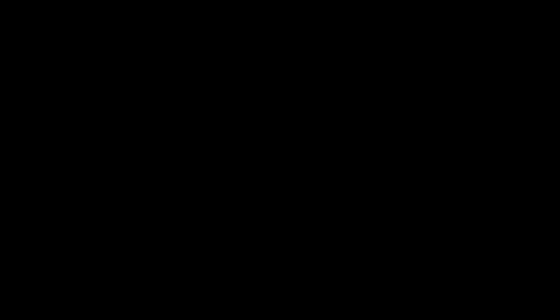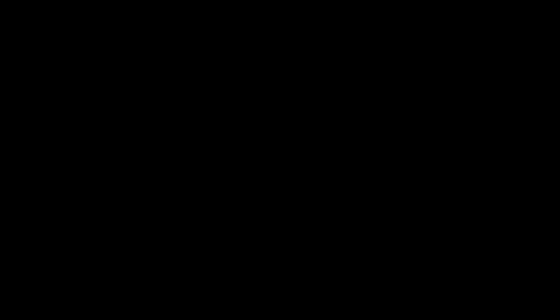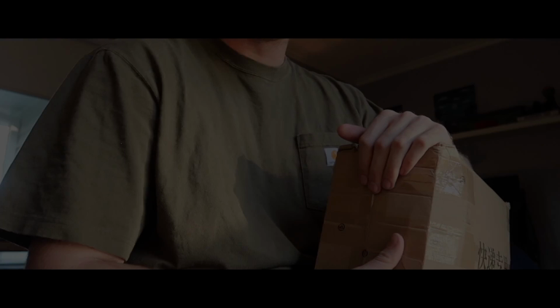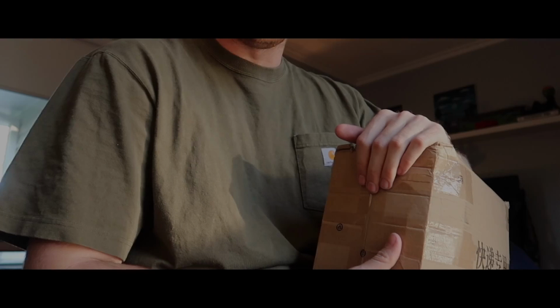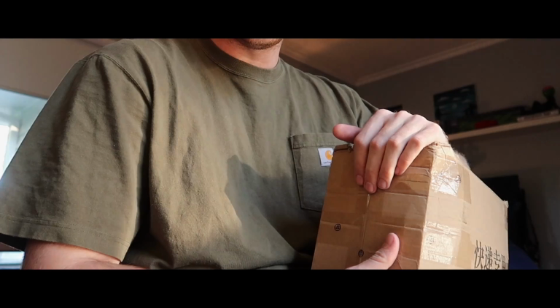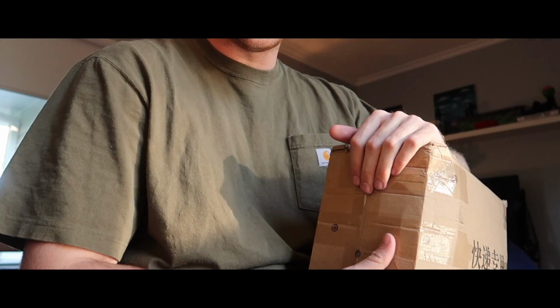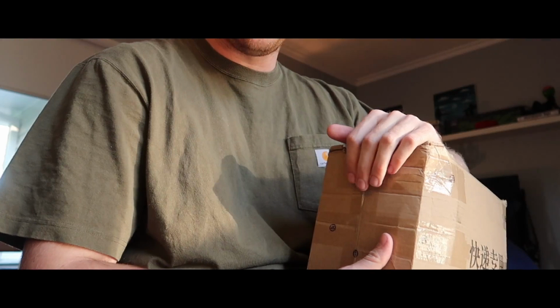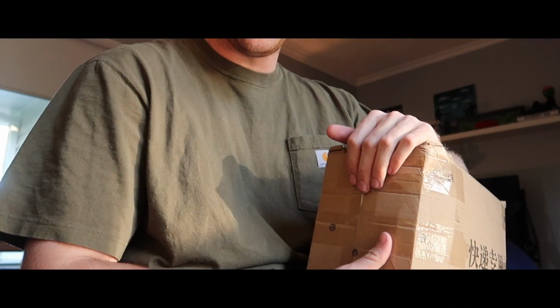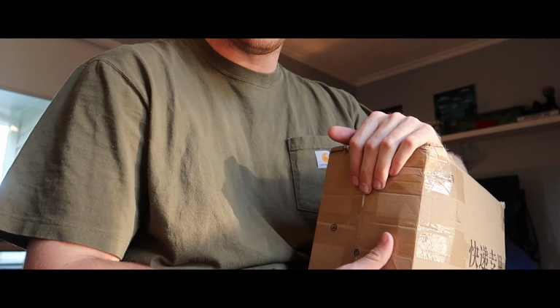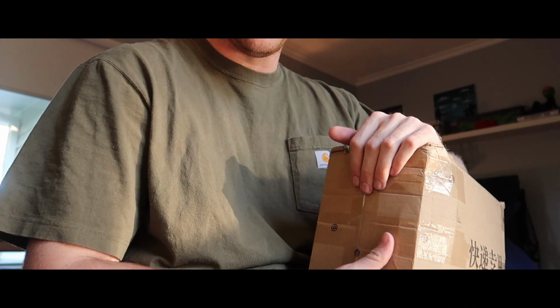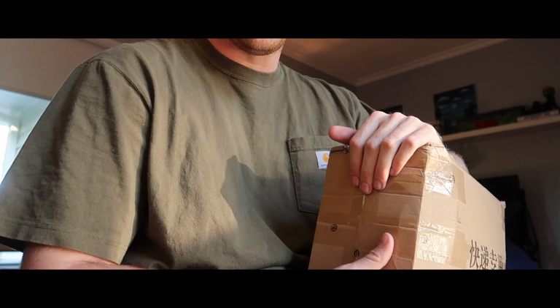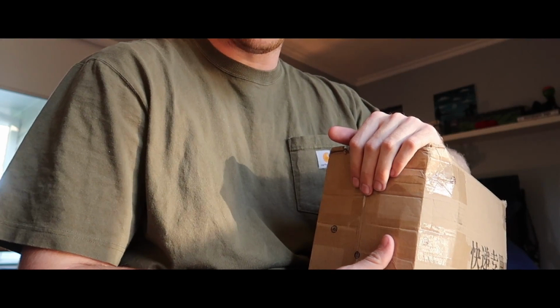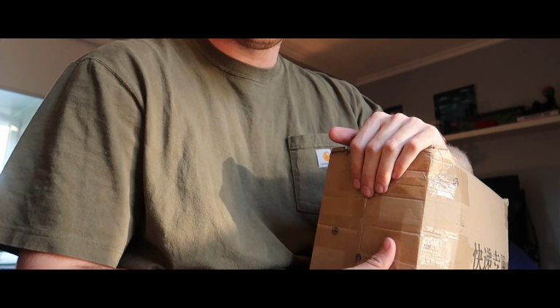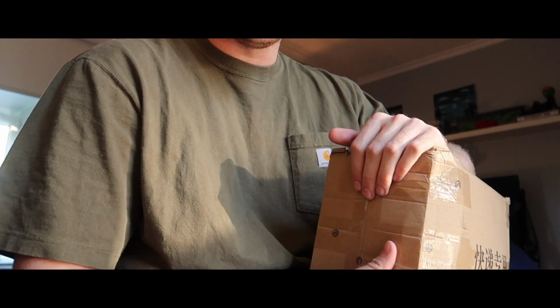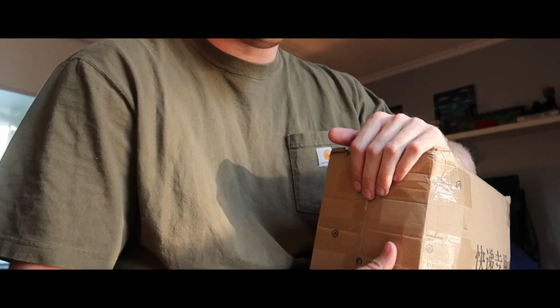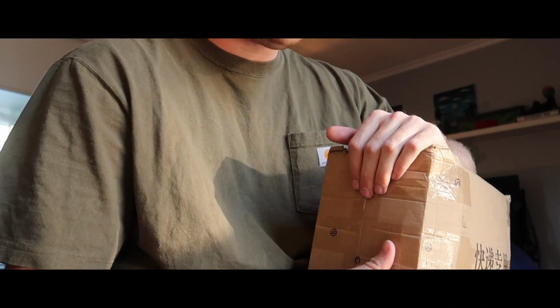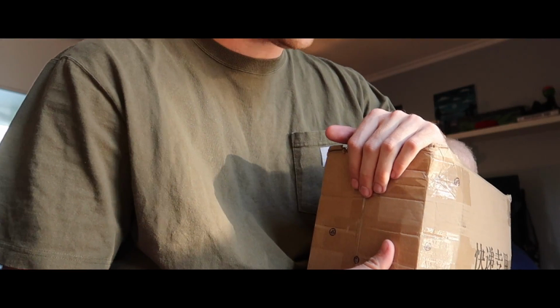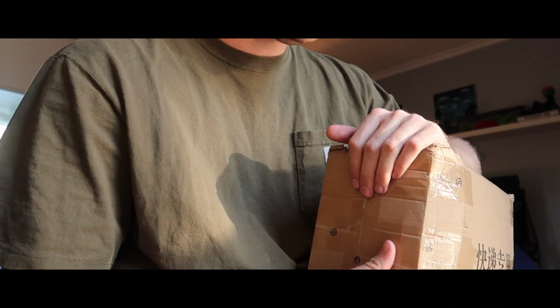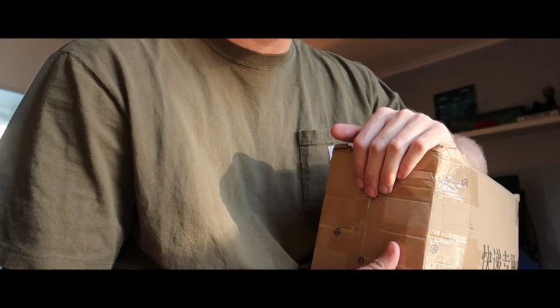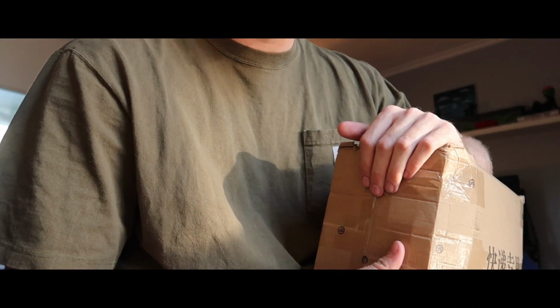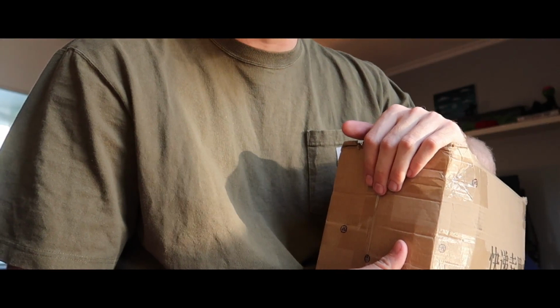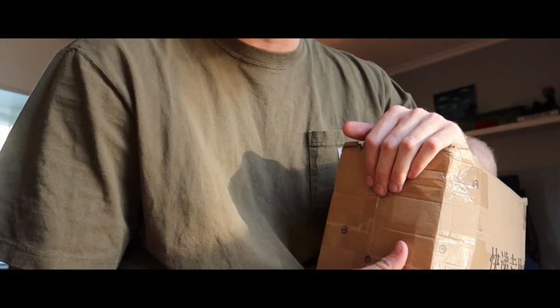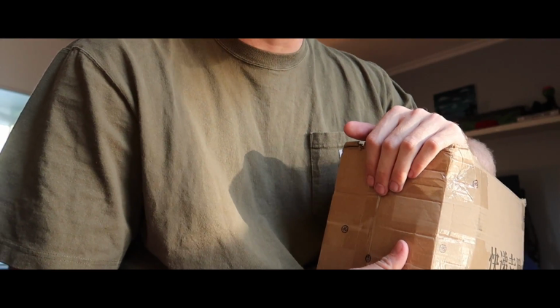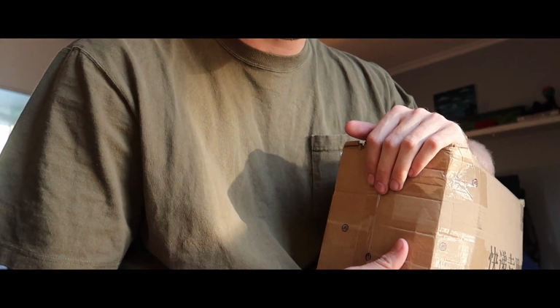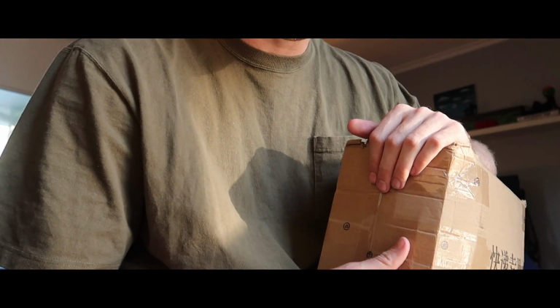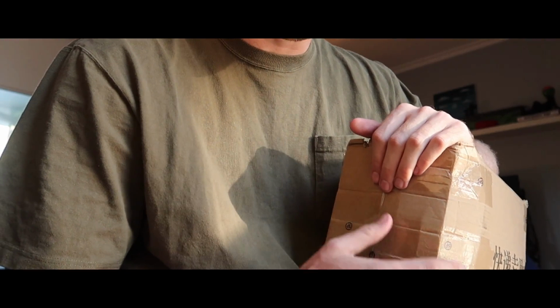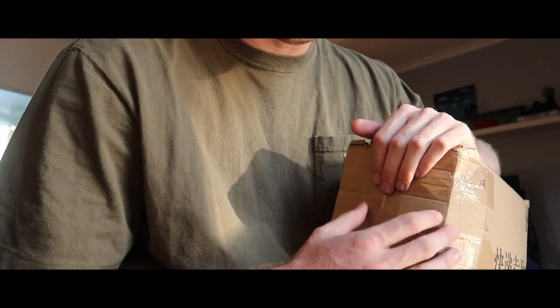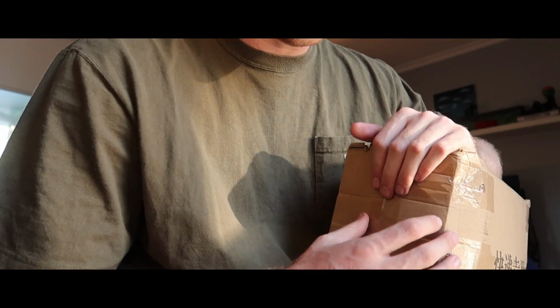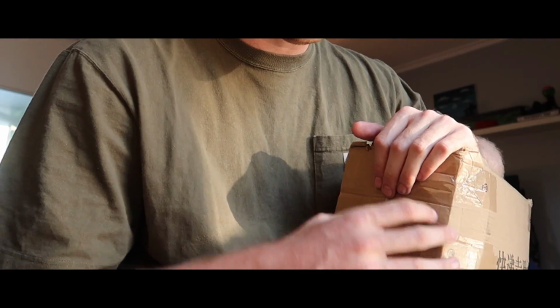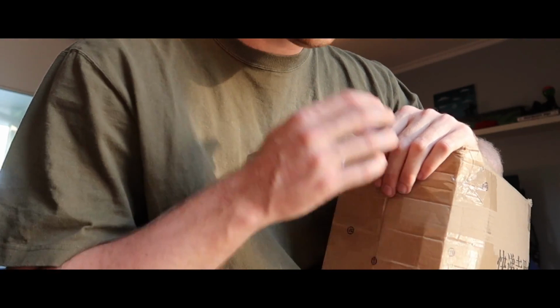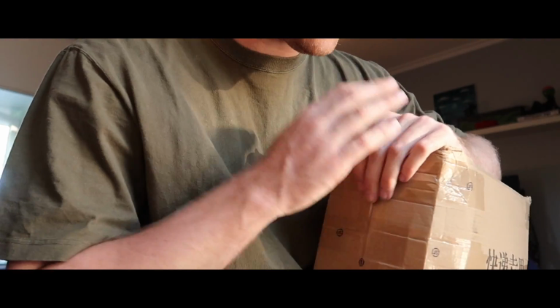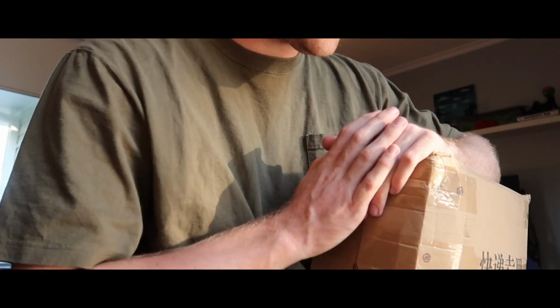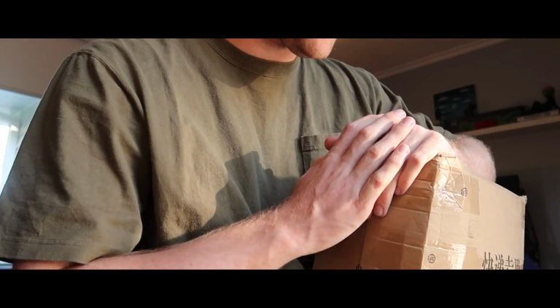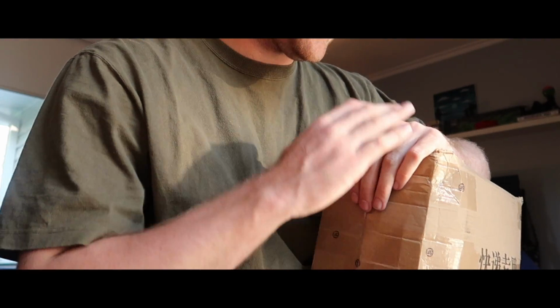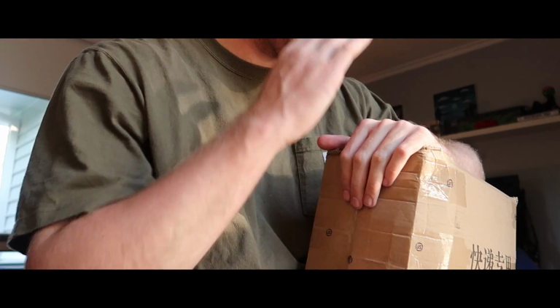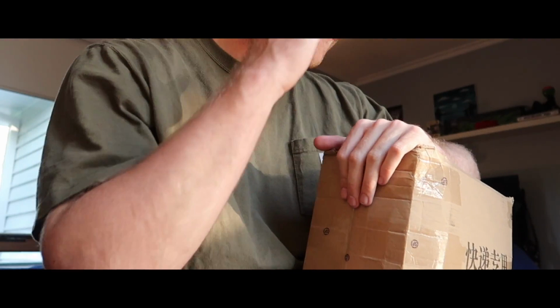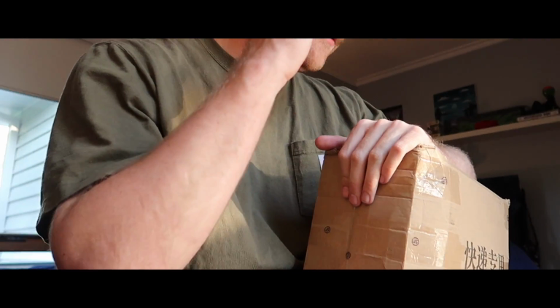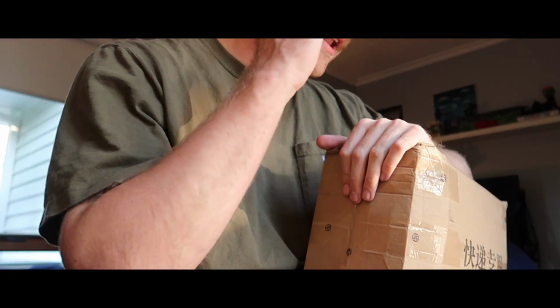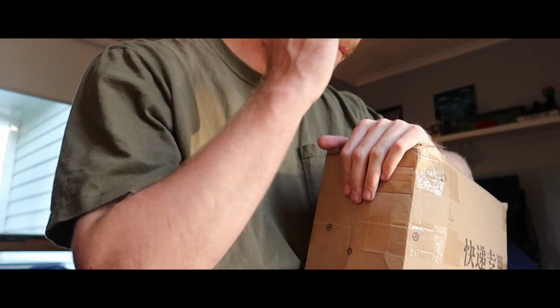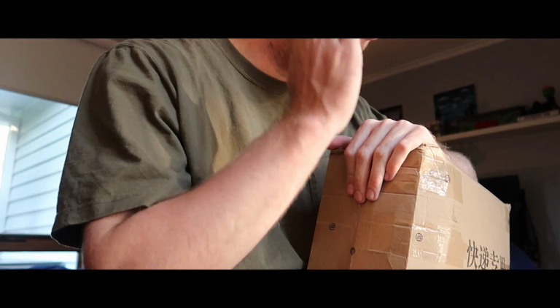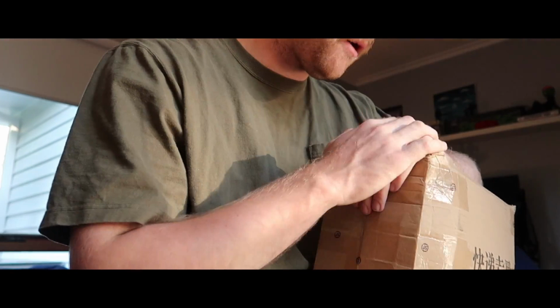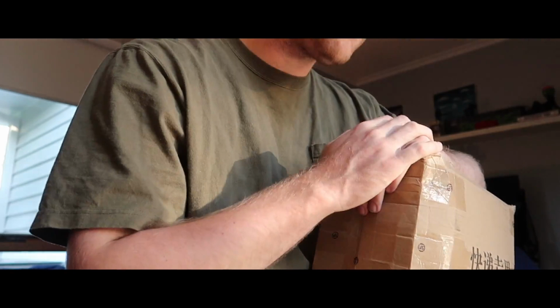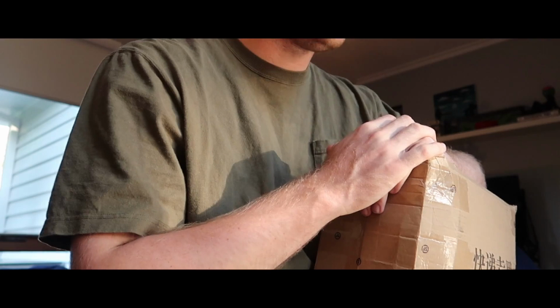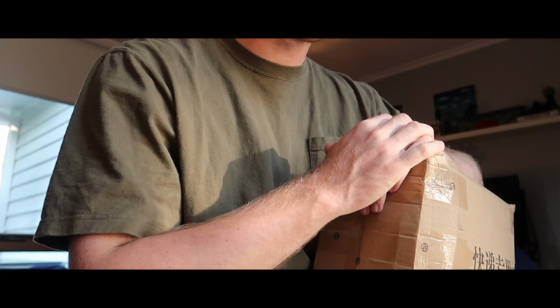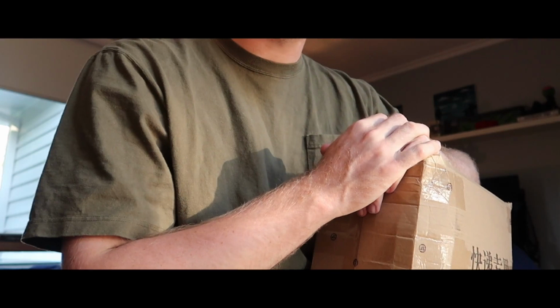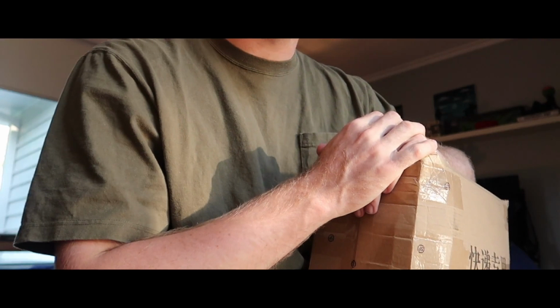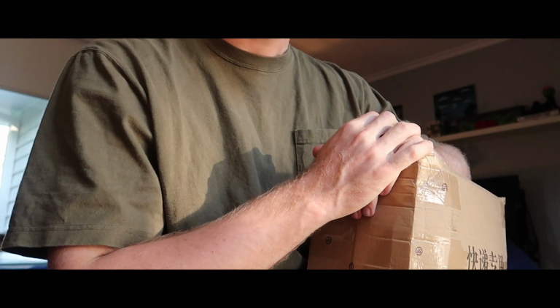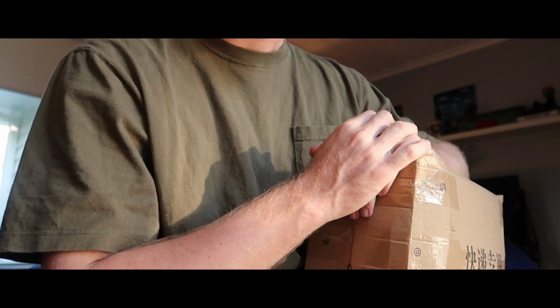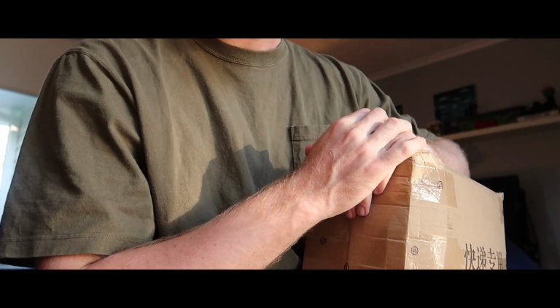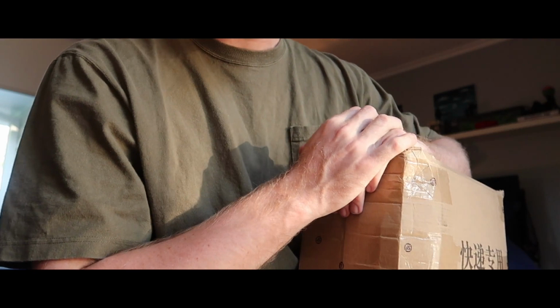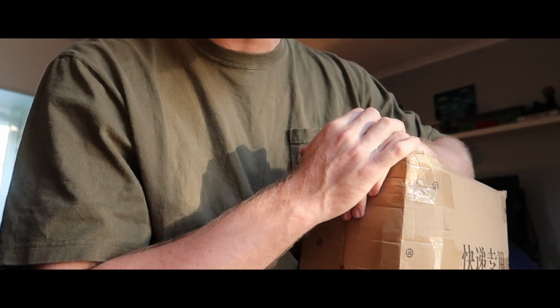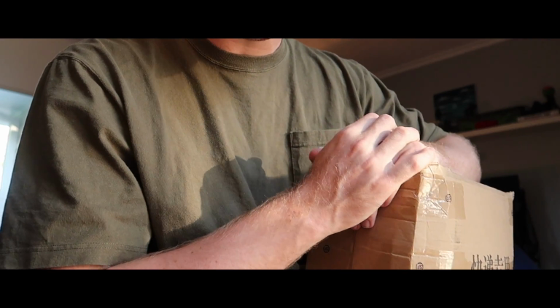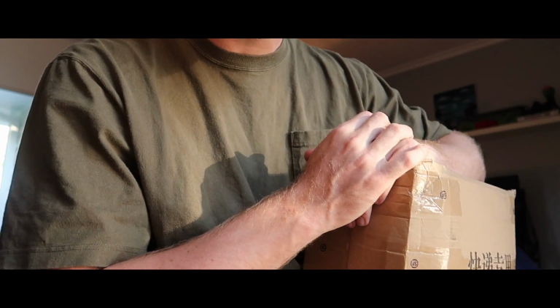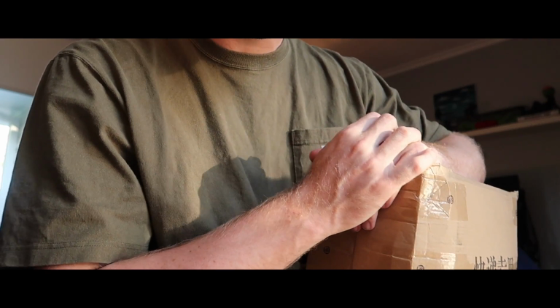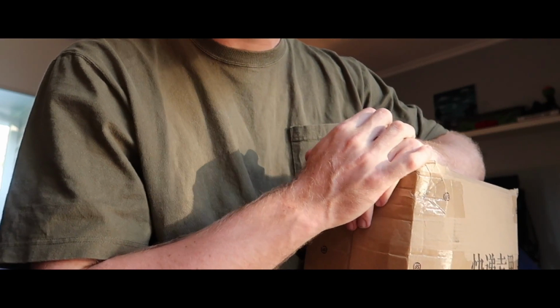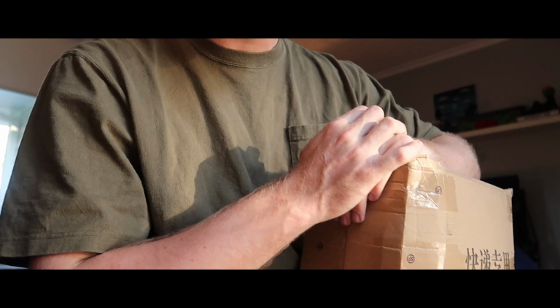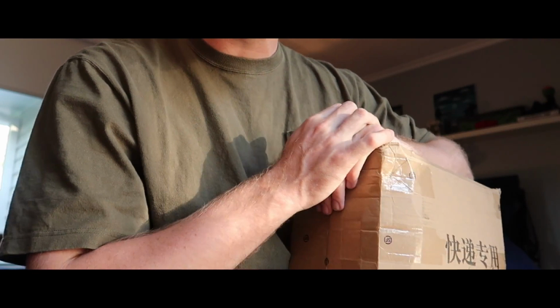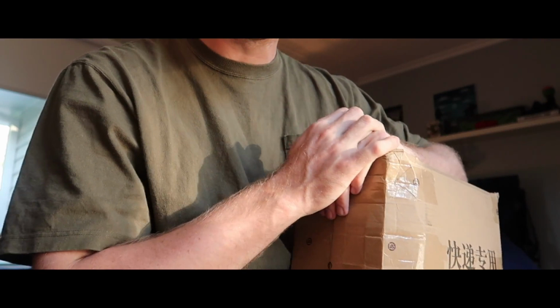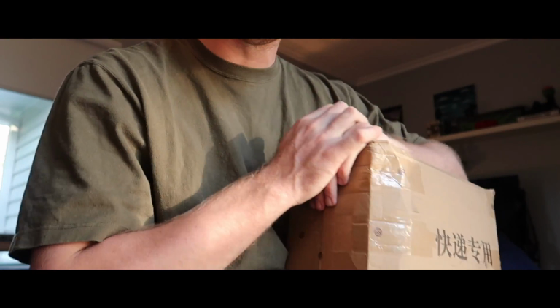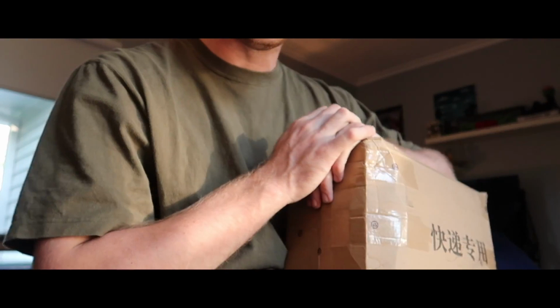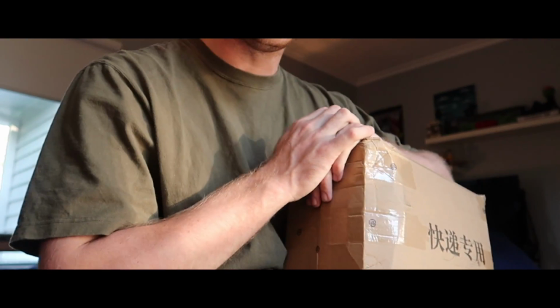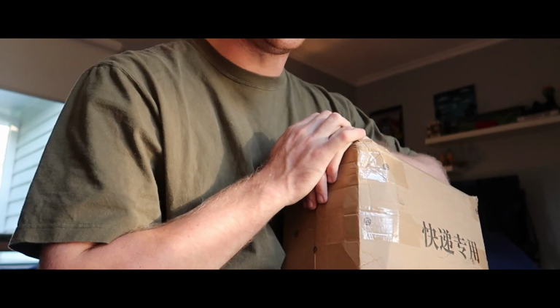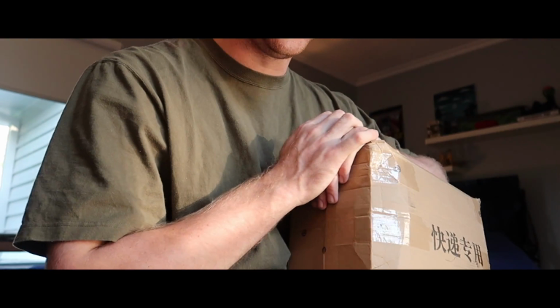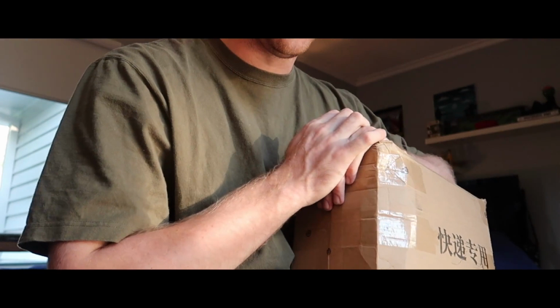Hey guys, what is up? It is Benny Ape here, back at you again with another video. Today I have an unboxing video — another shoe from Jelly Studio.